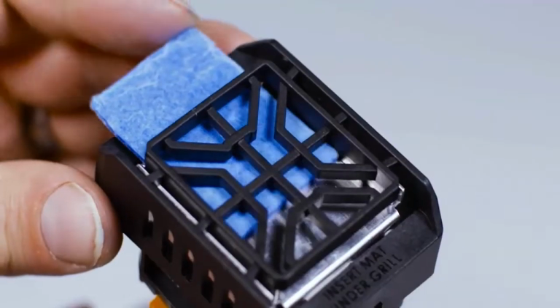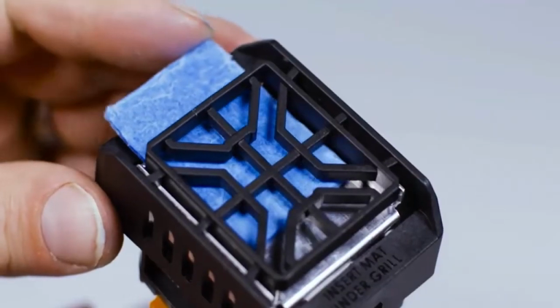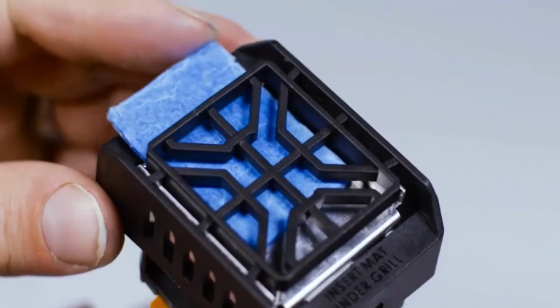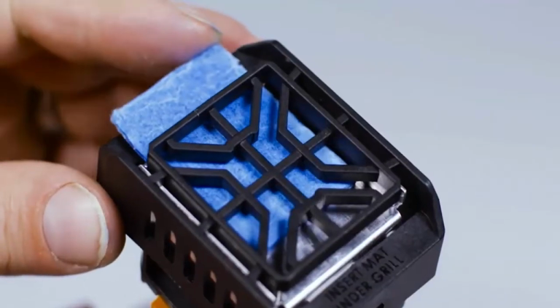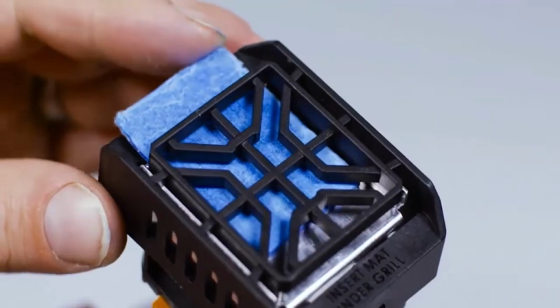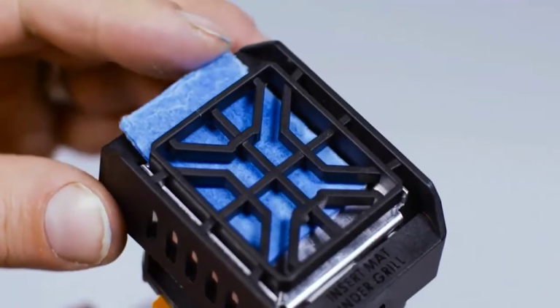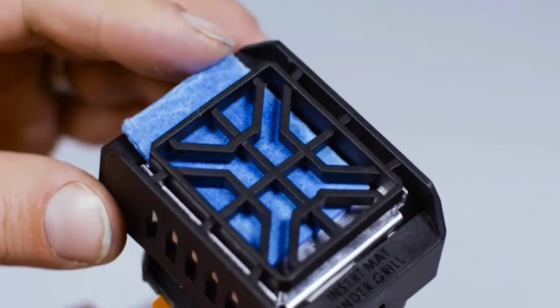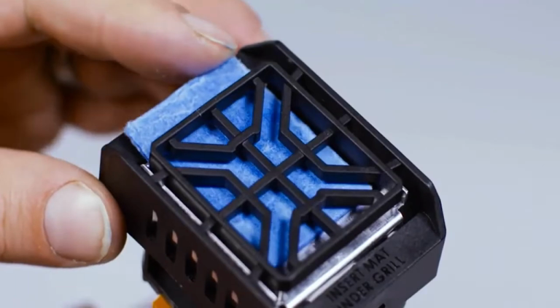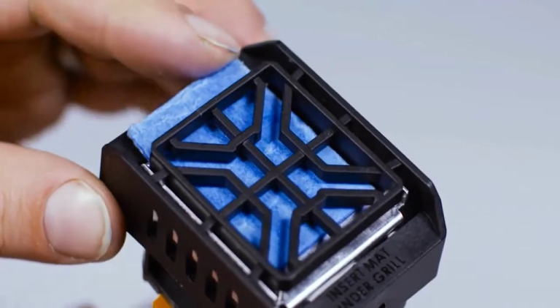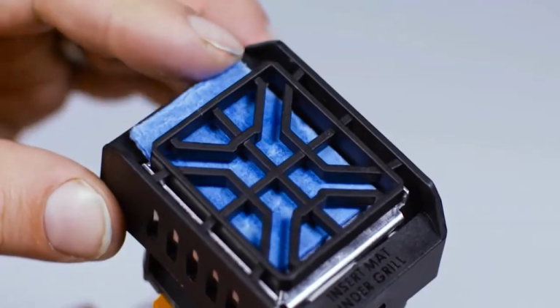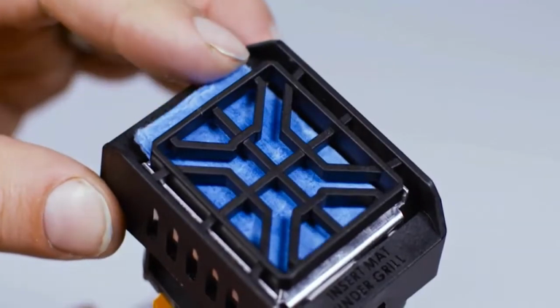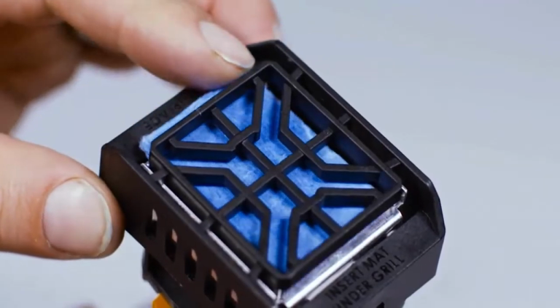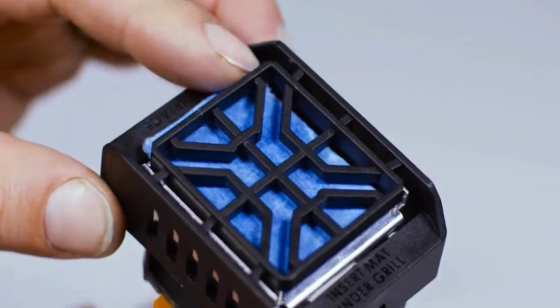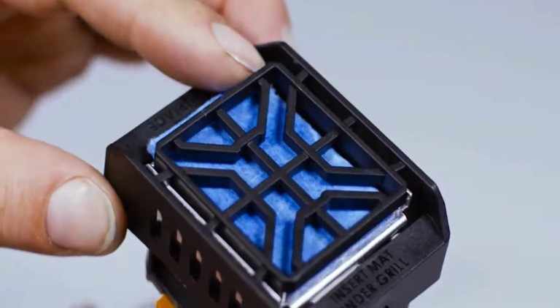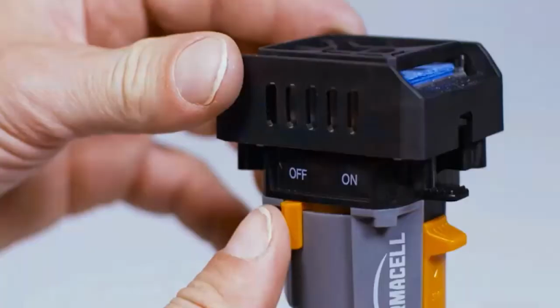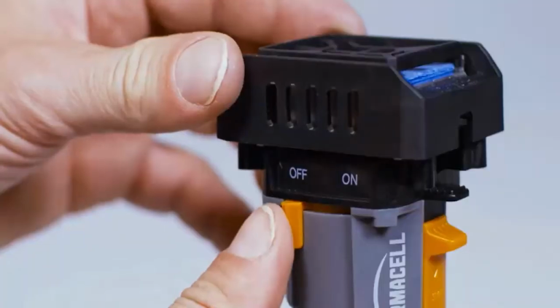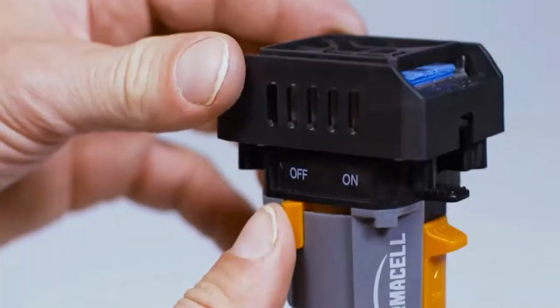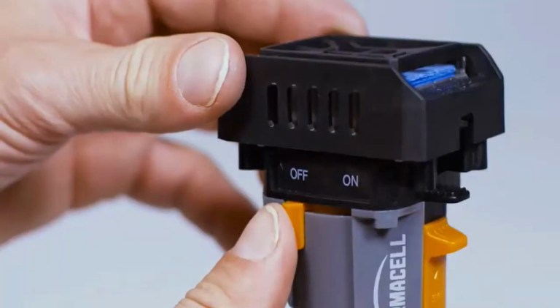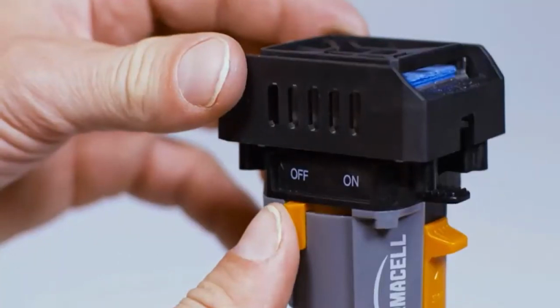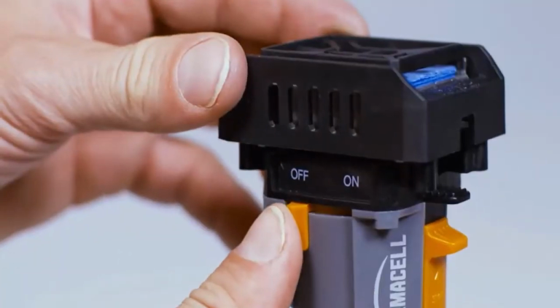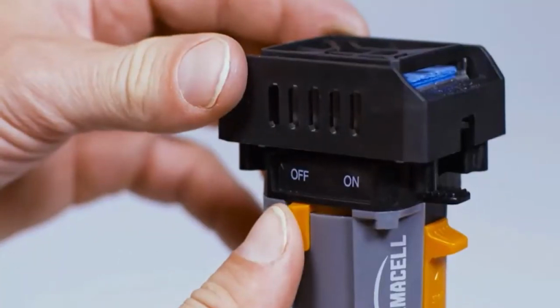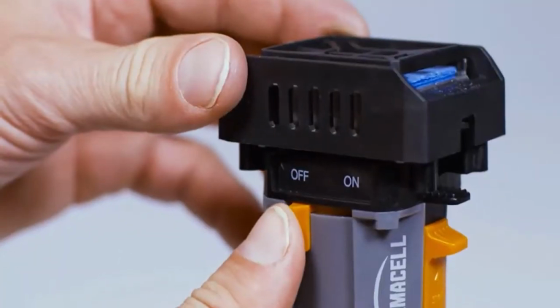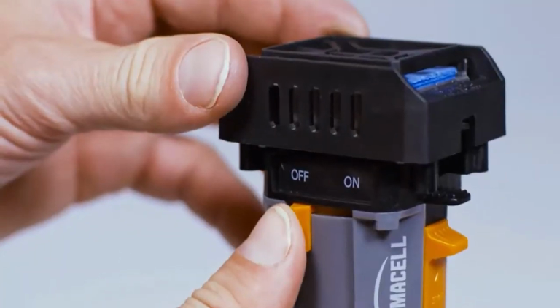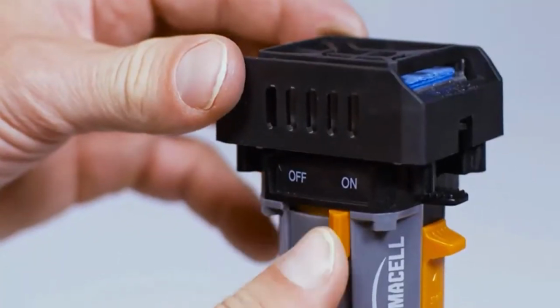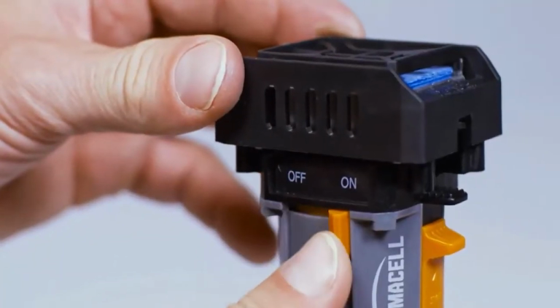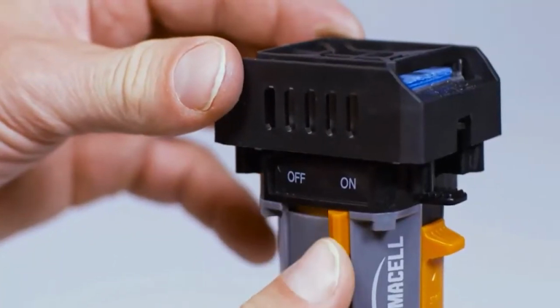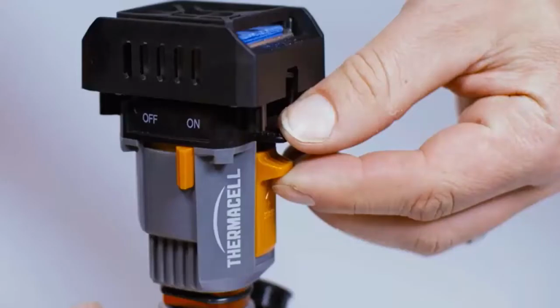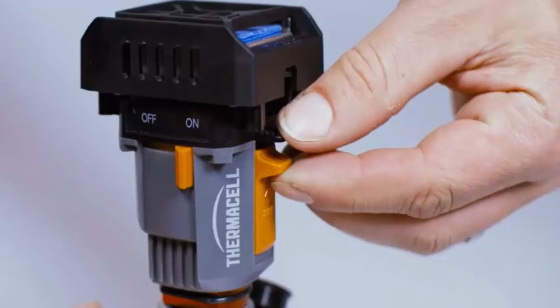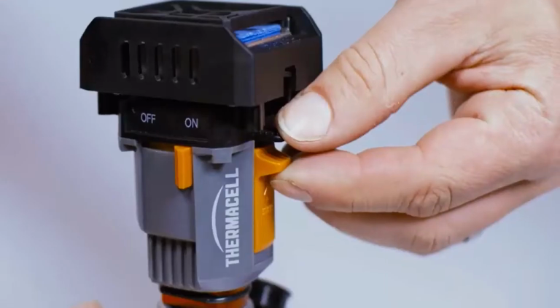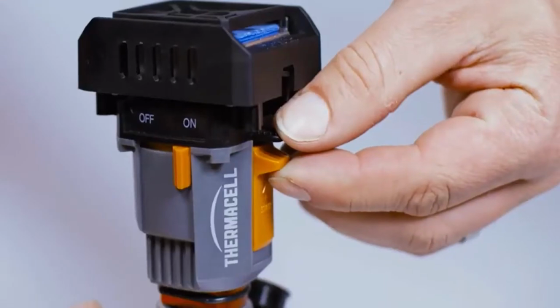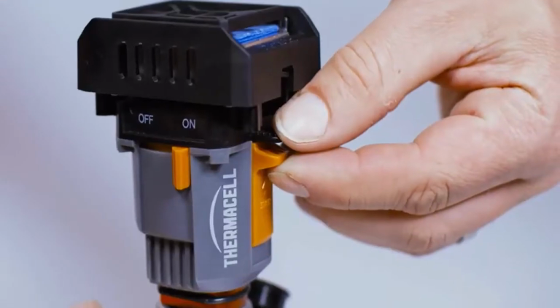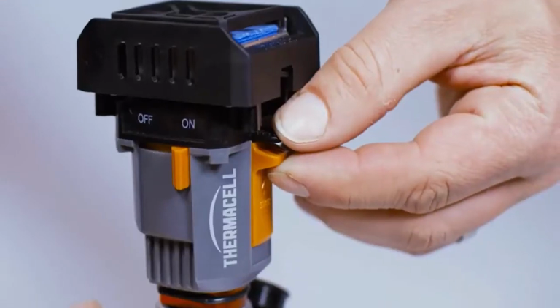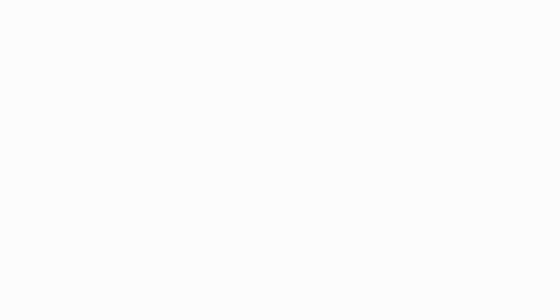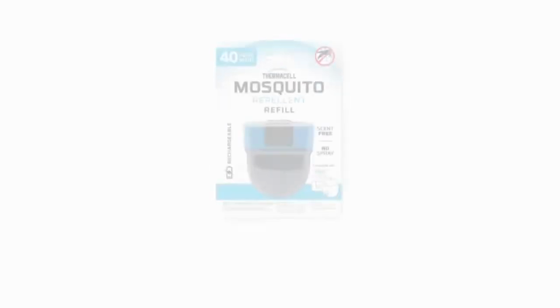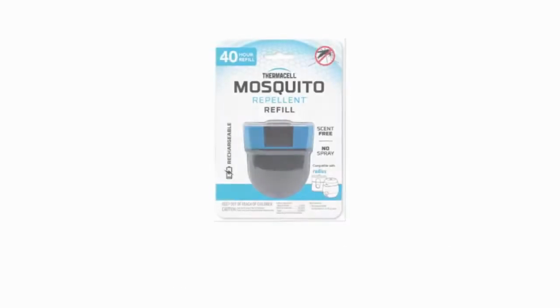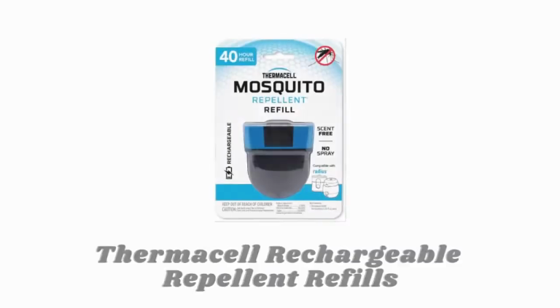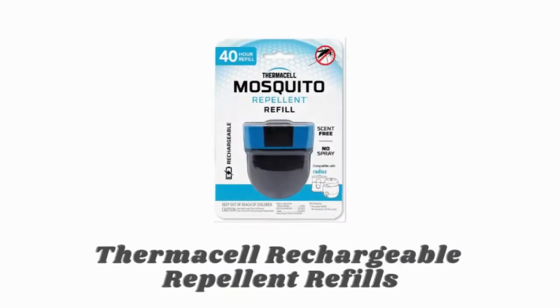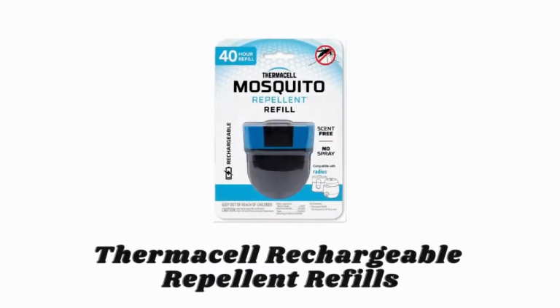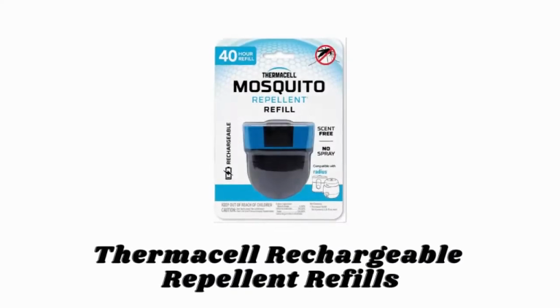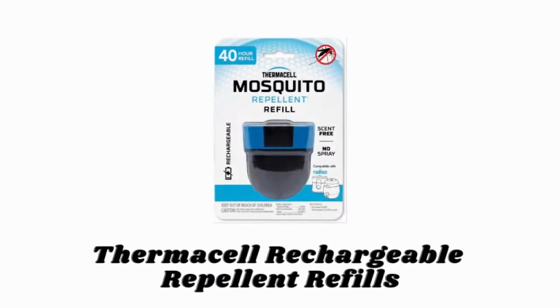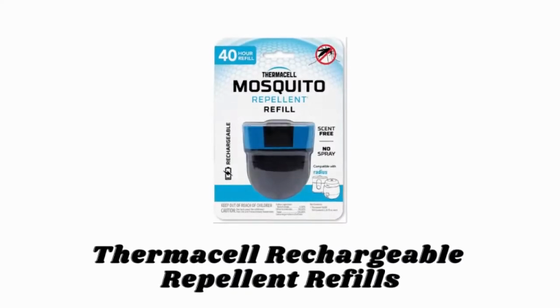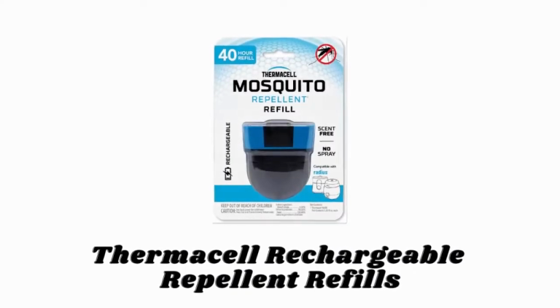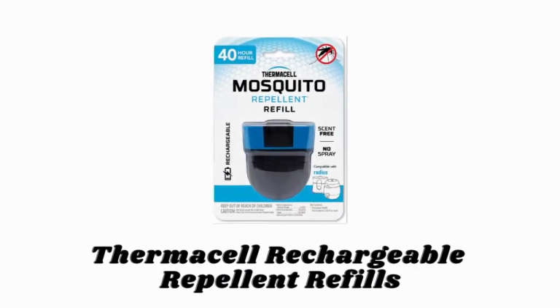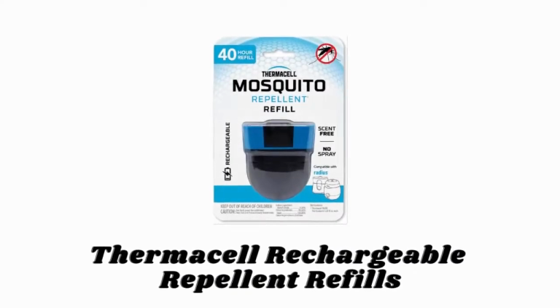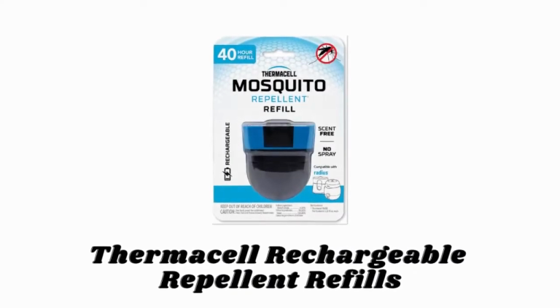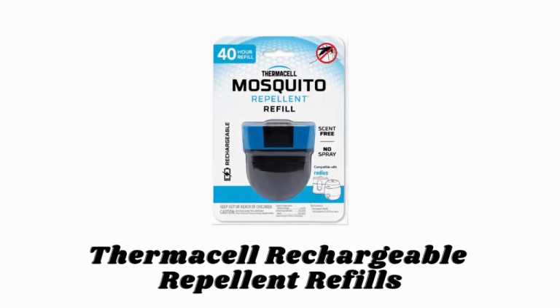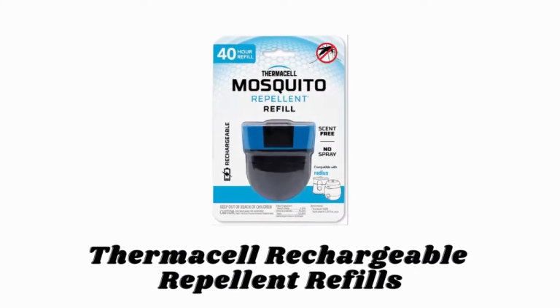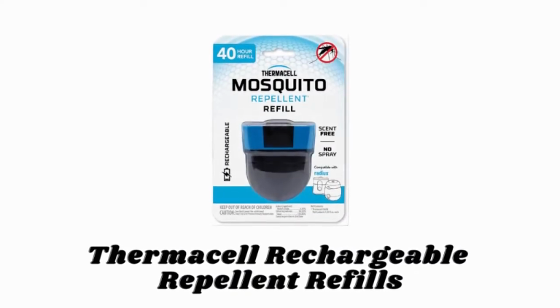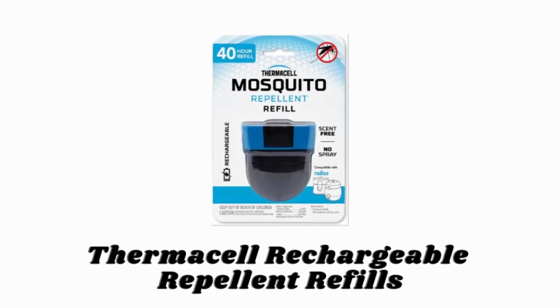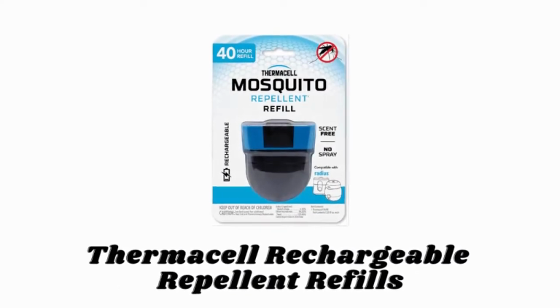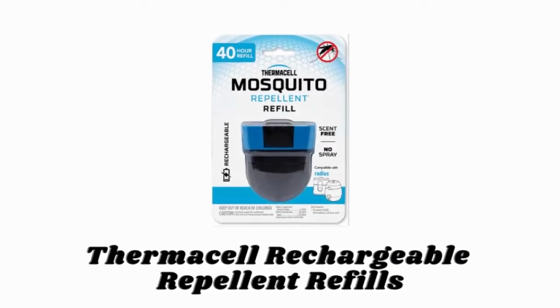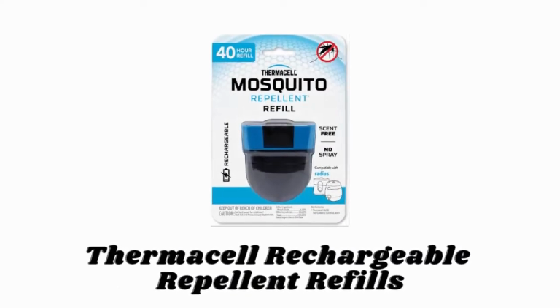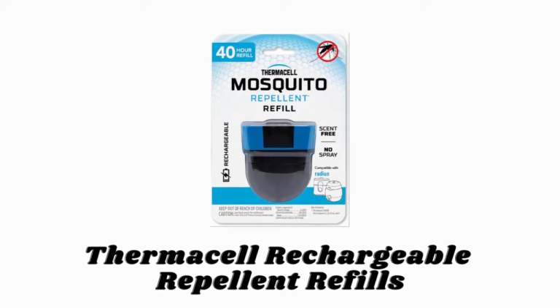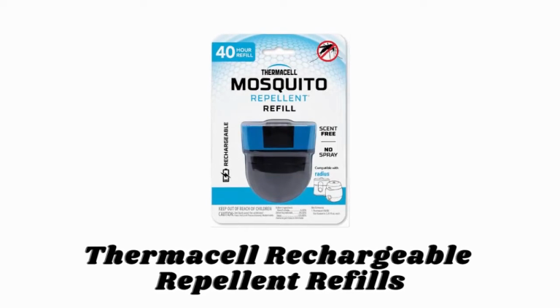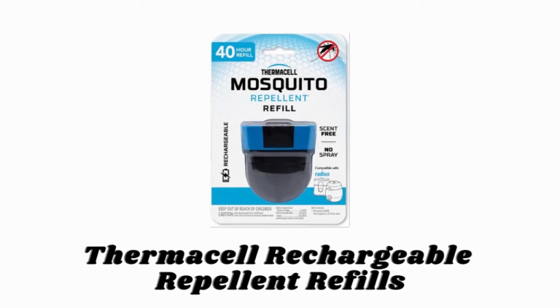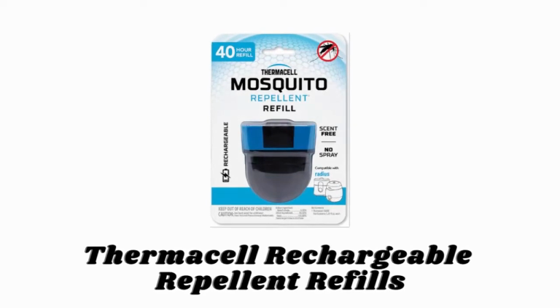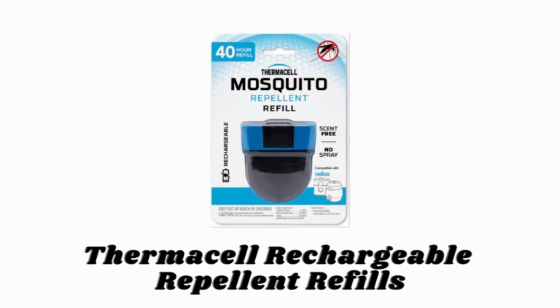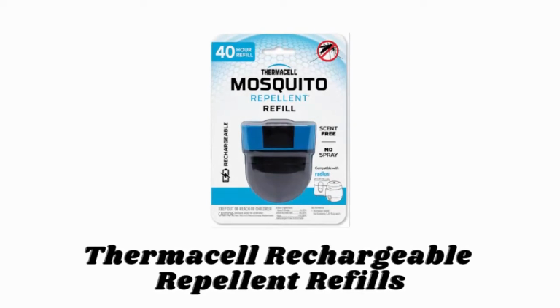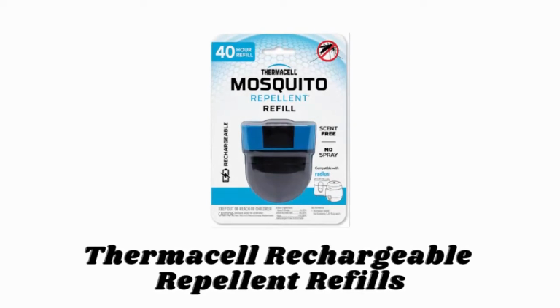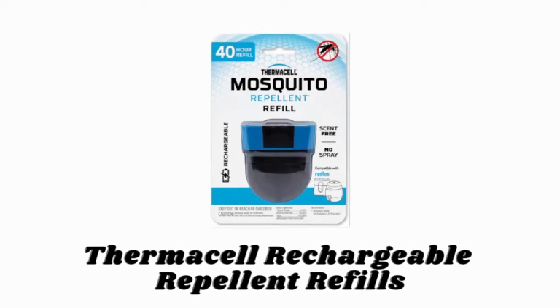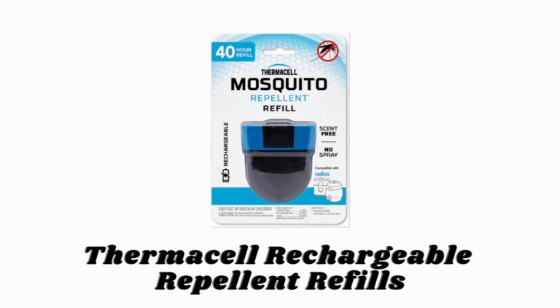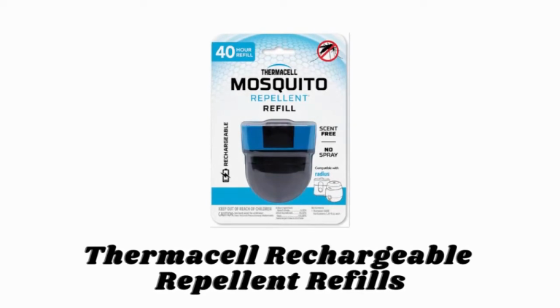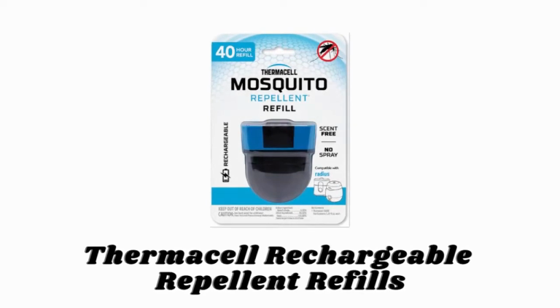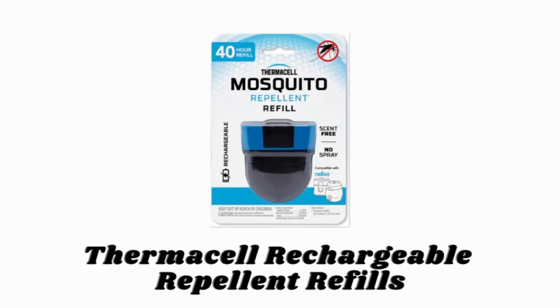Its four unscented repellent mats last up to four hours each and change color when it's time to refill.